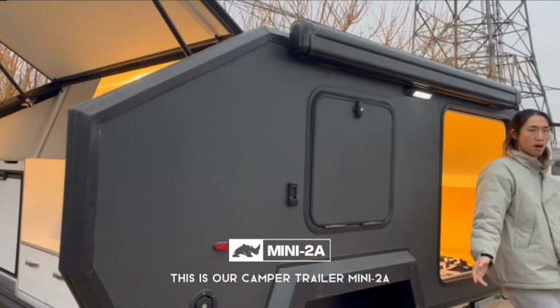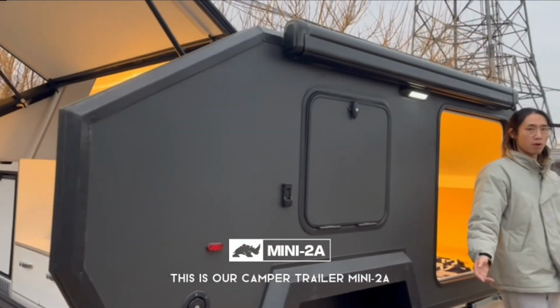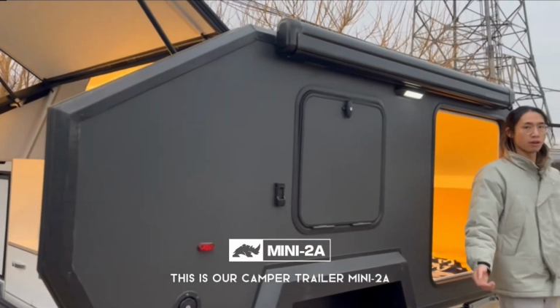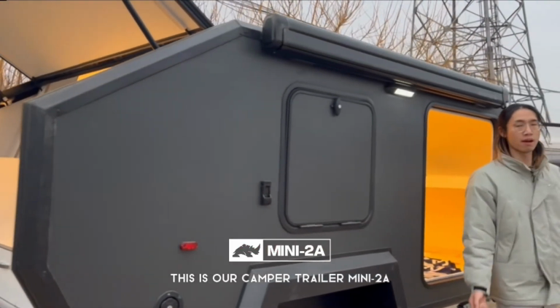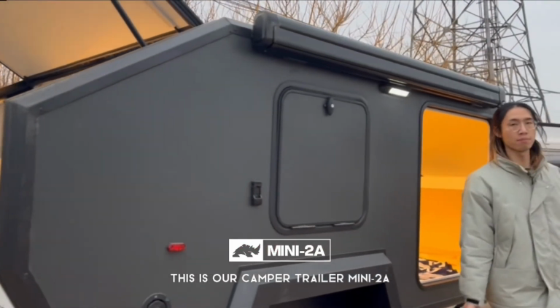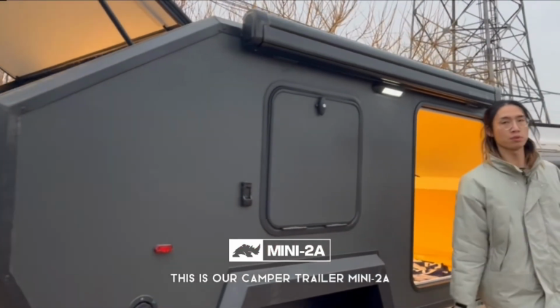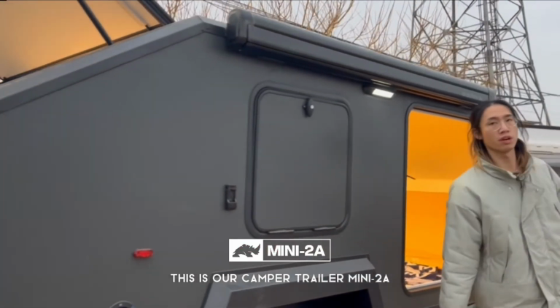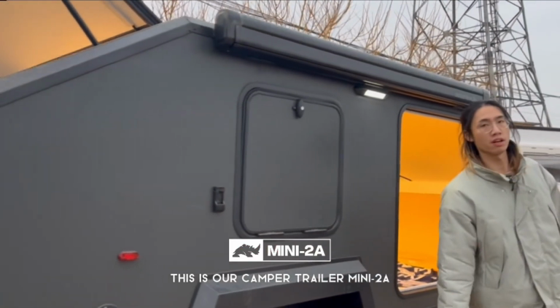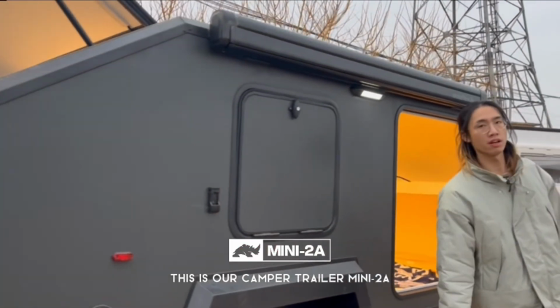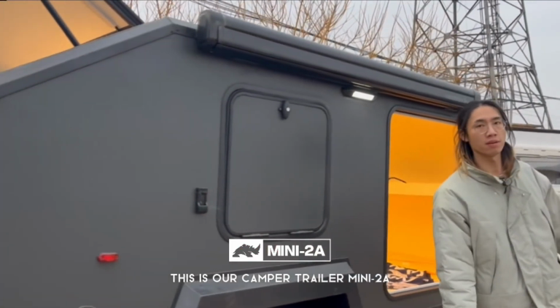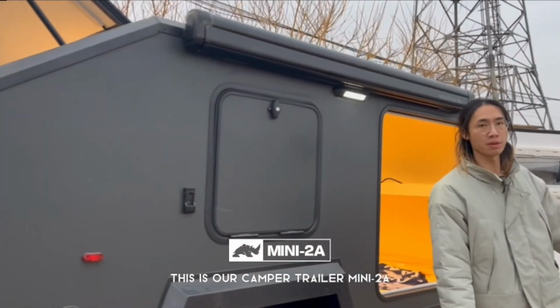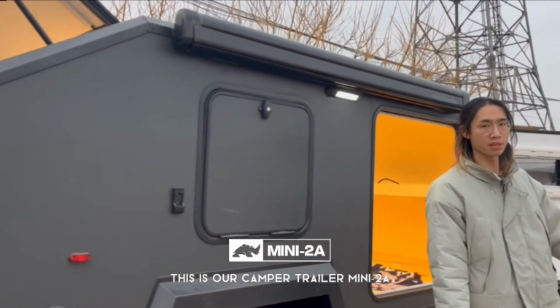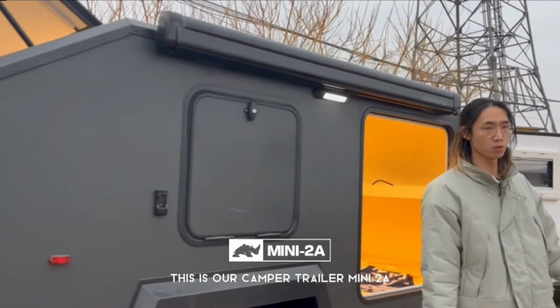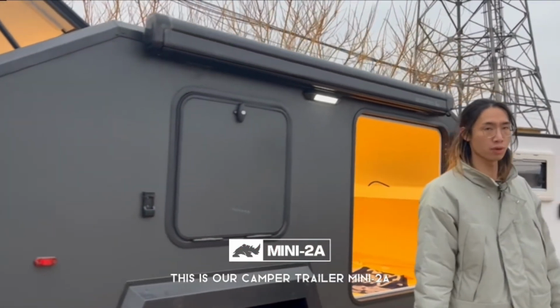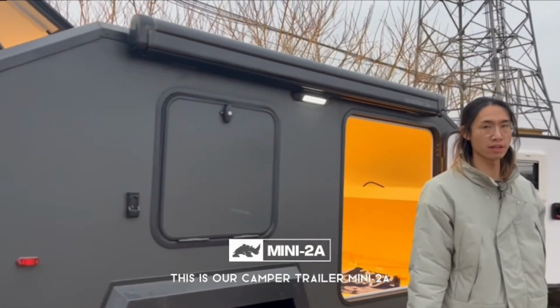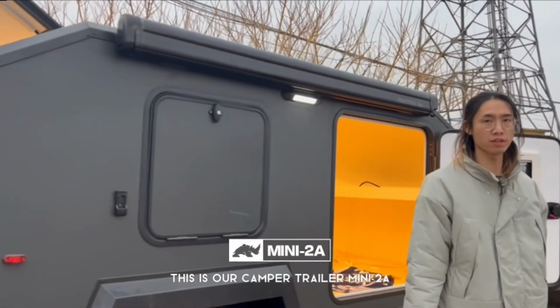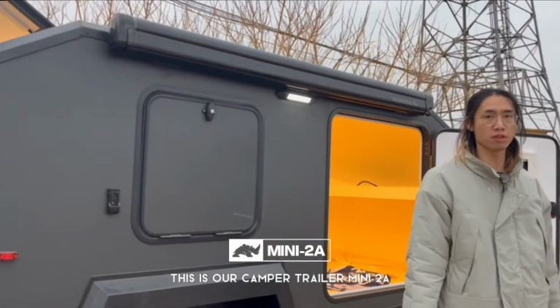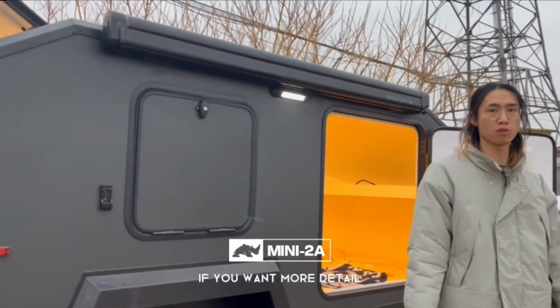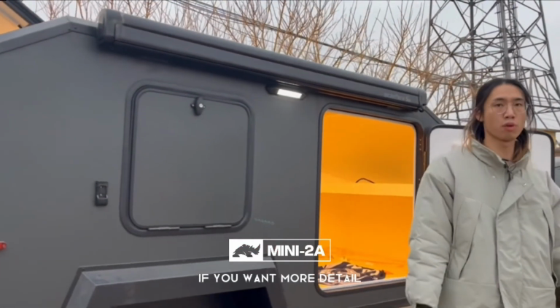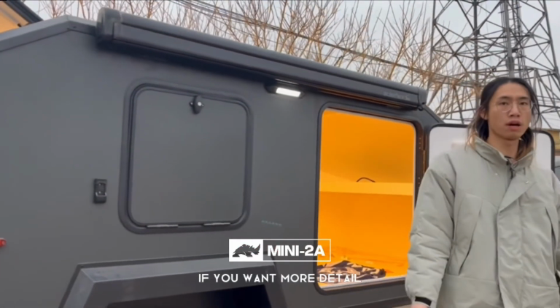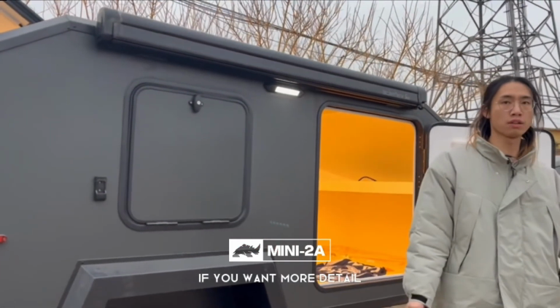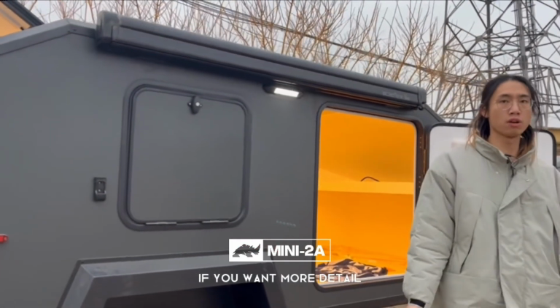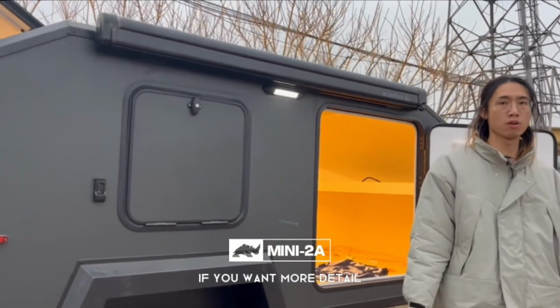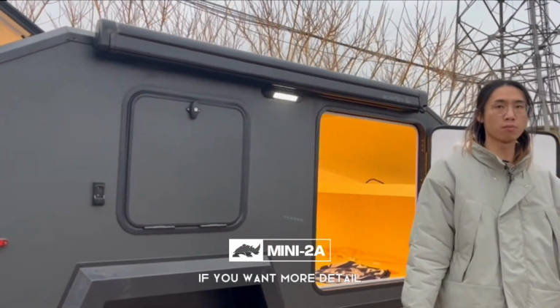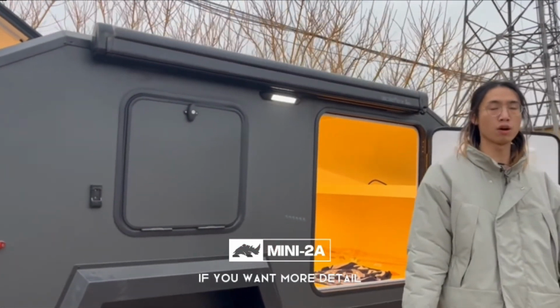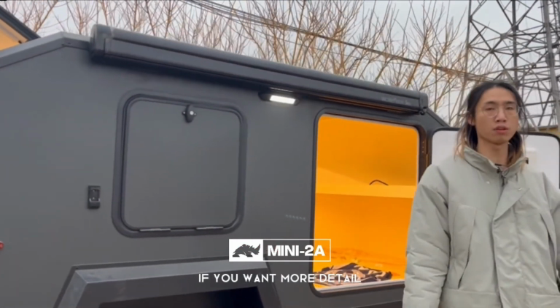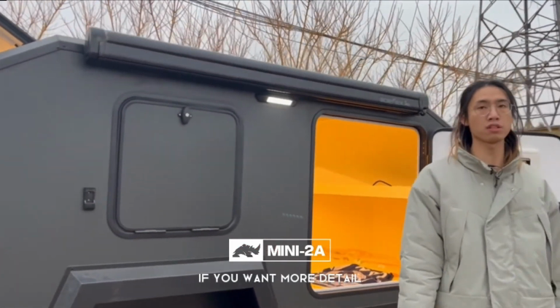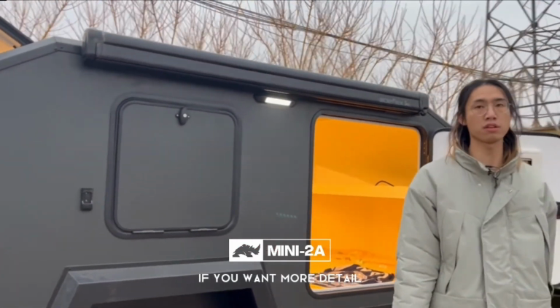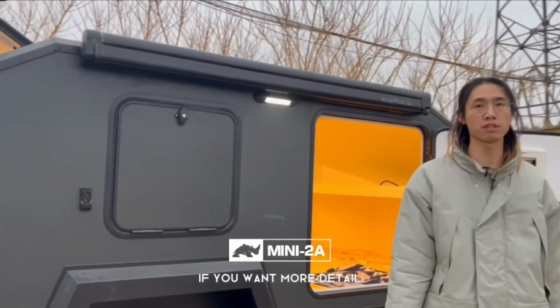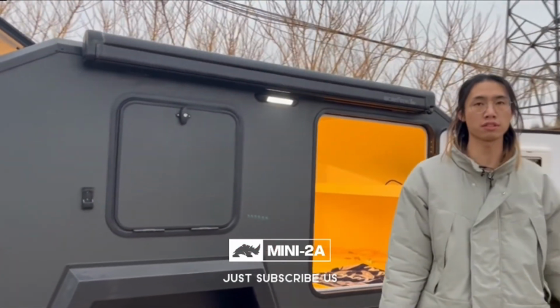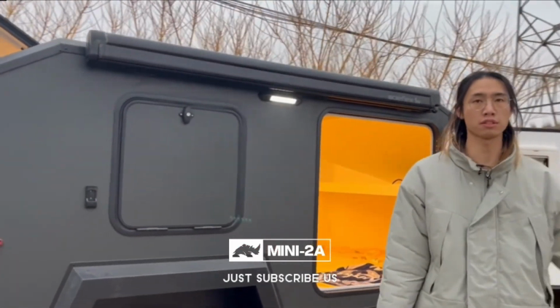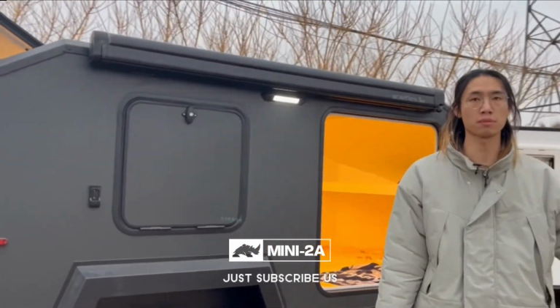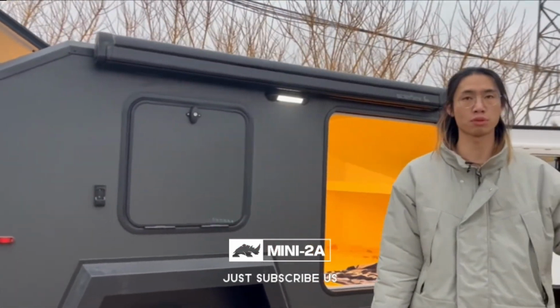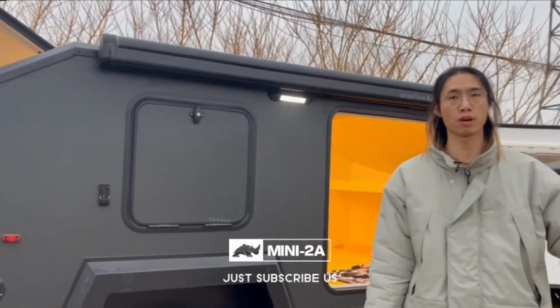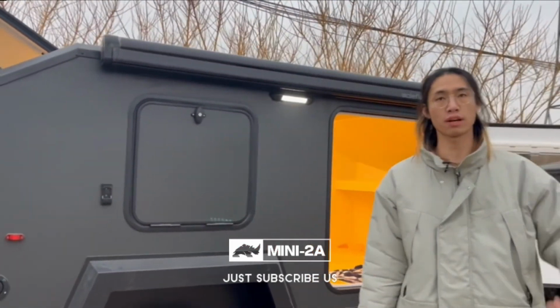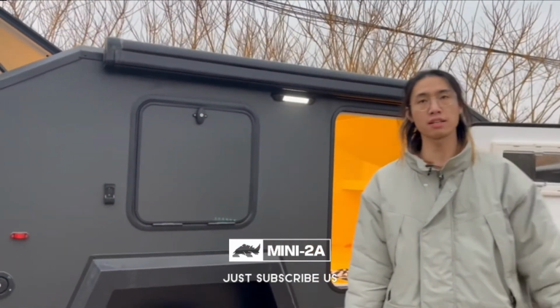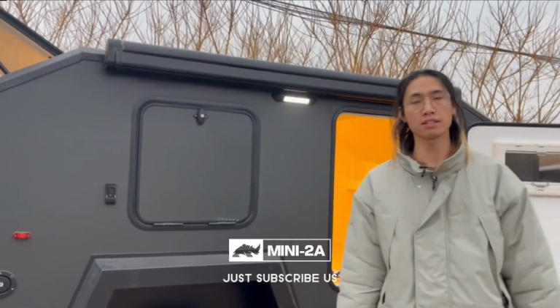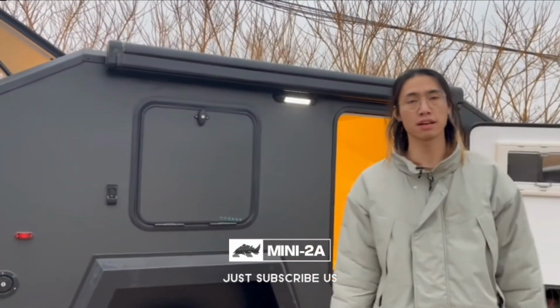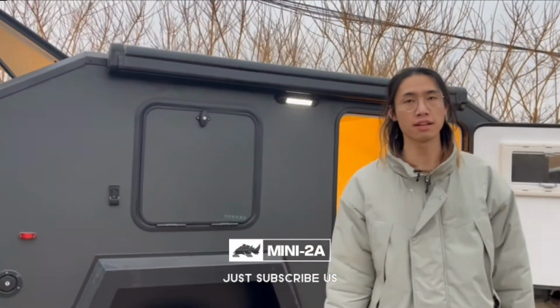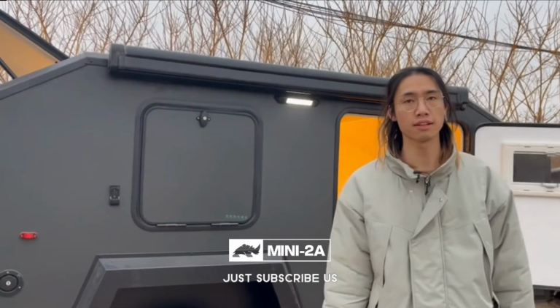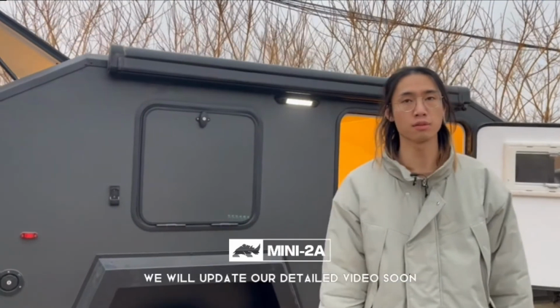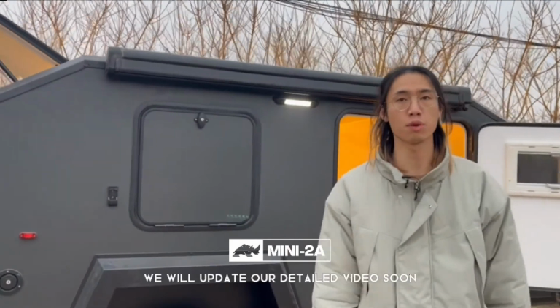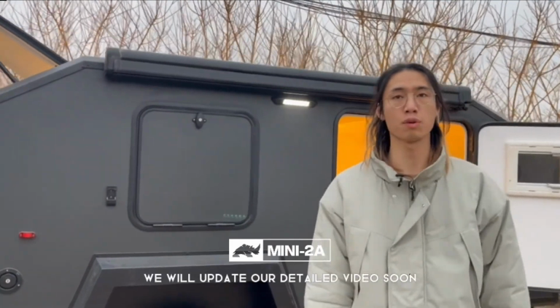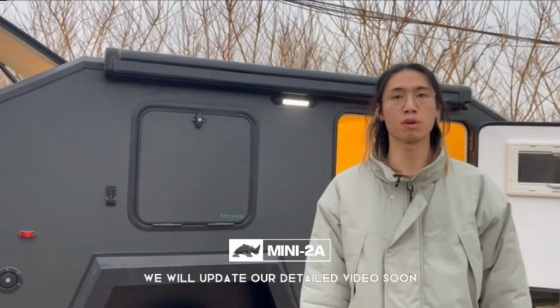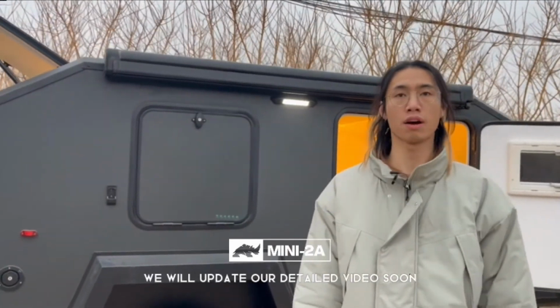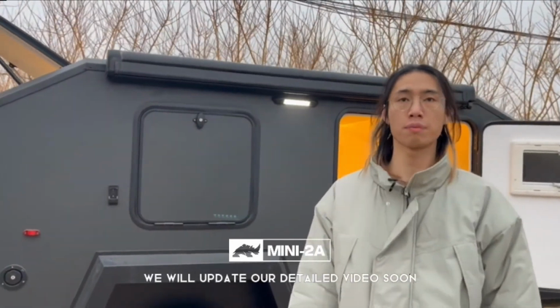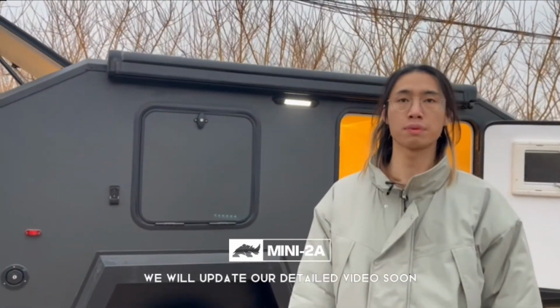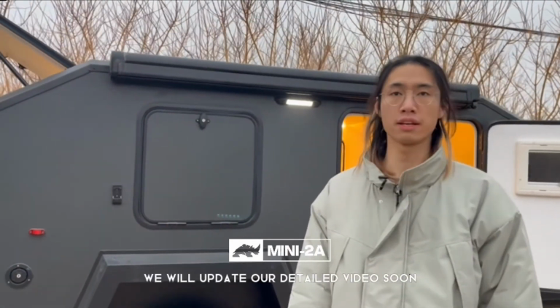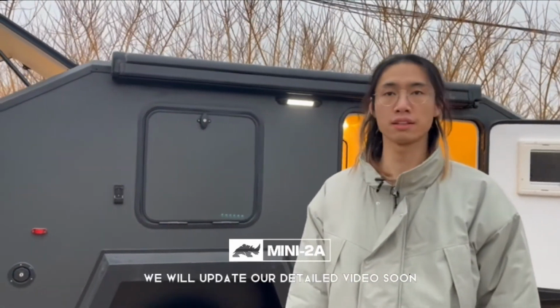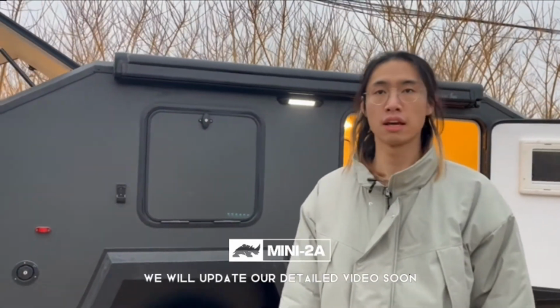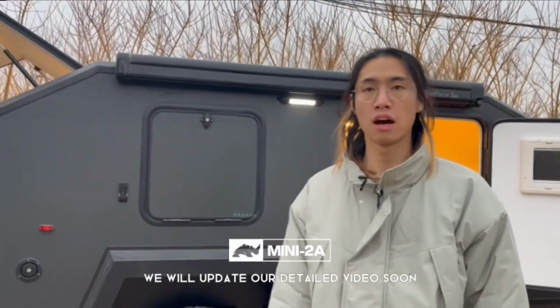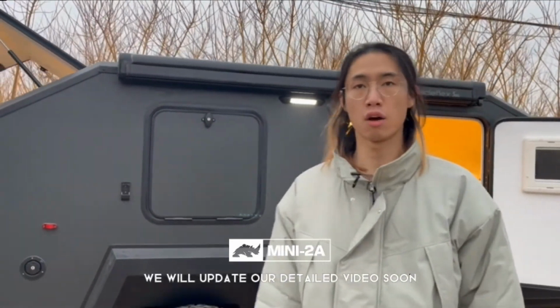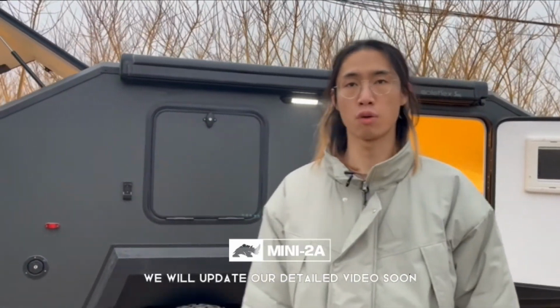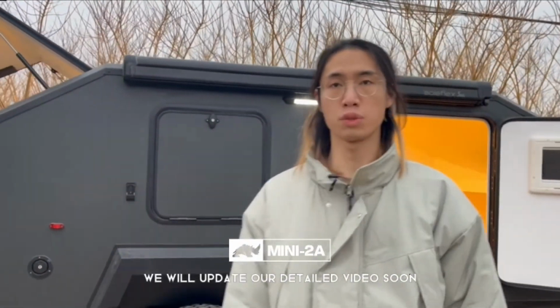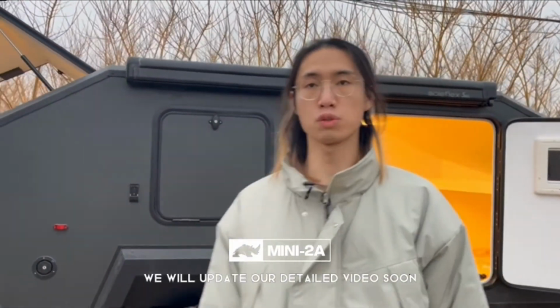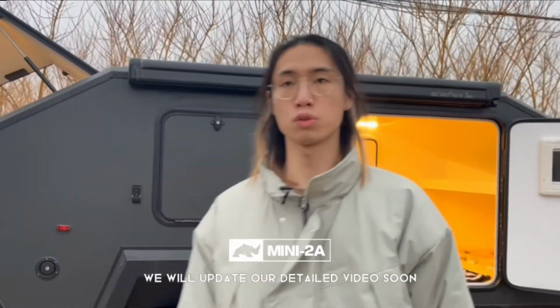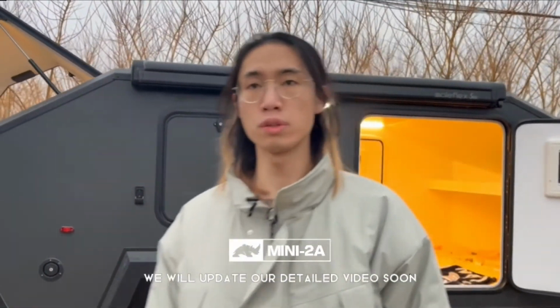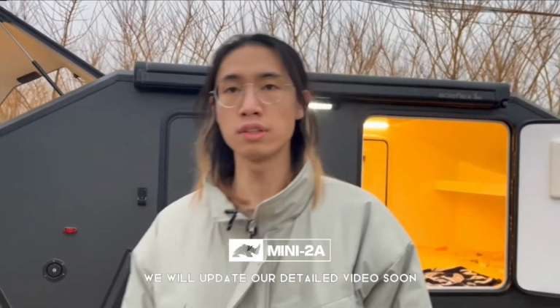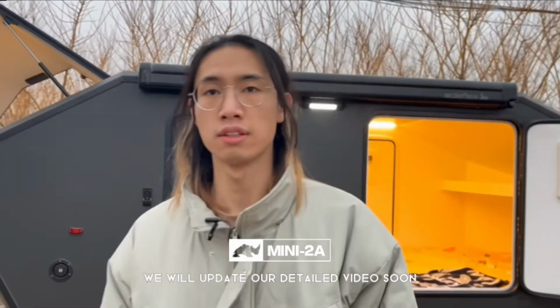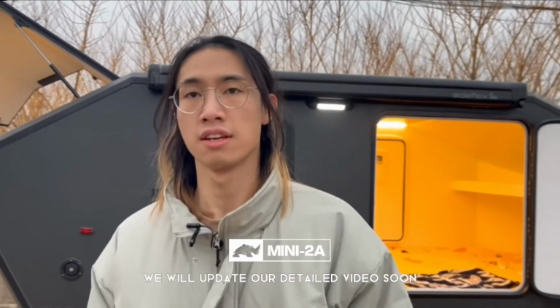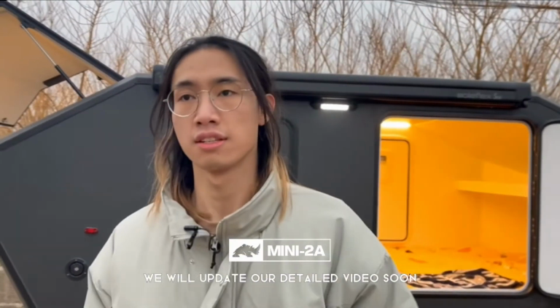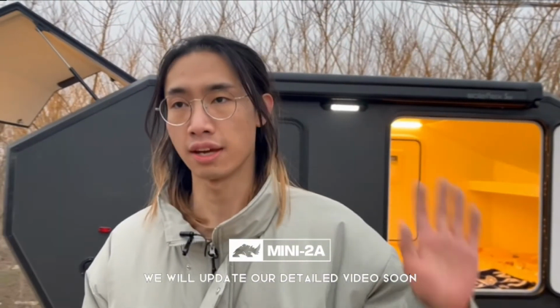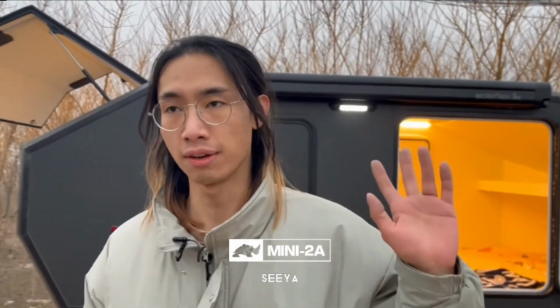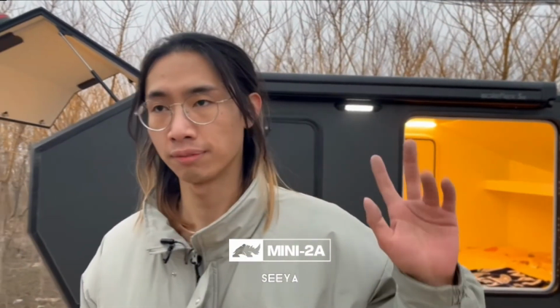This is our camp trailer — the Black Rhino mini 2A. If you want to know more details, just subscribe and we will update our videos soon. See ya!